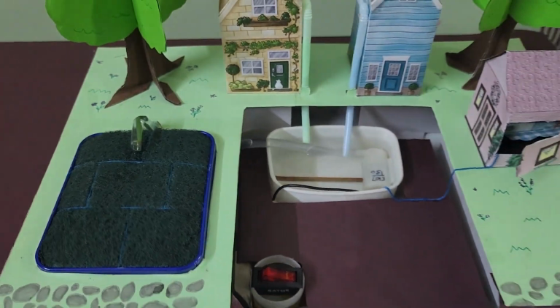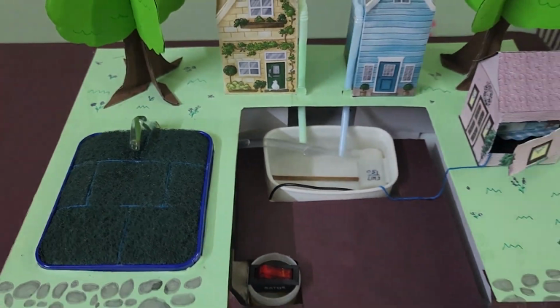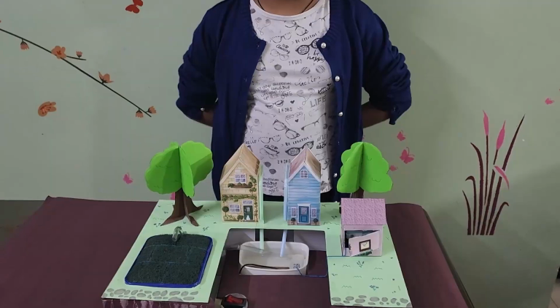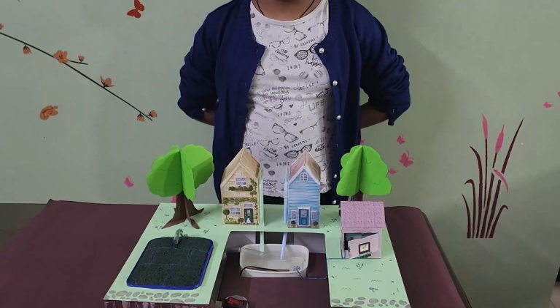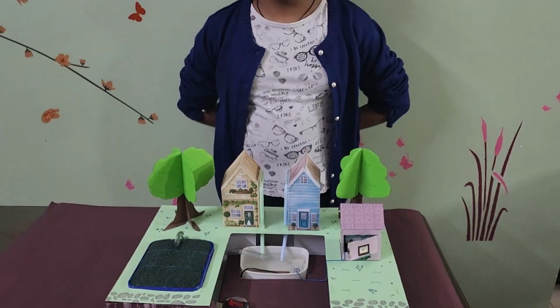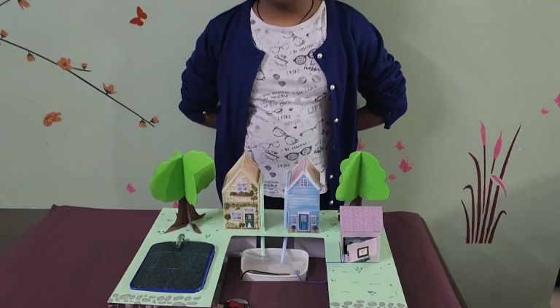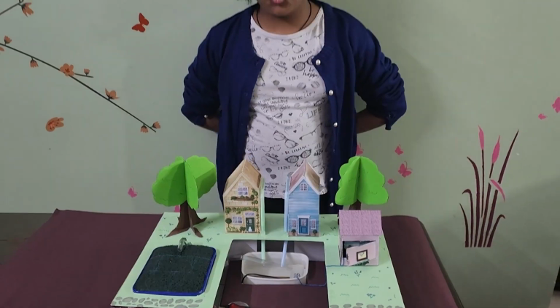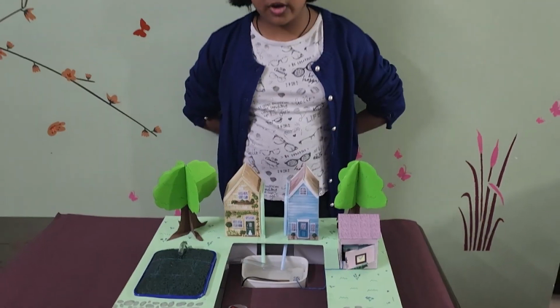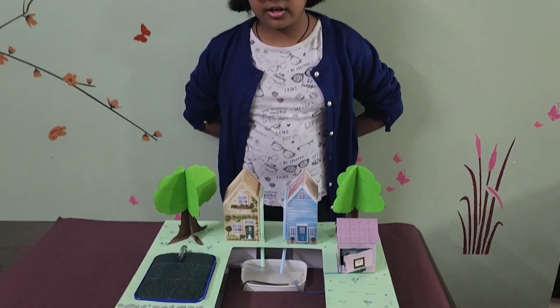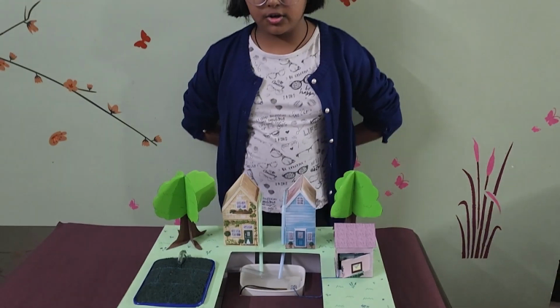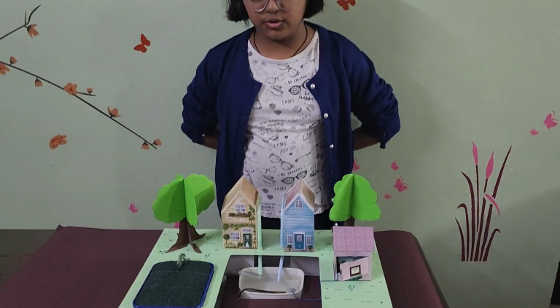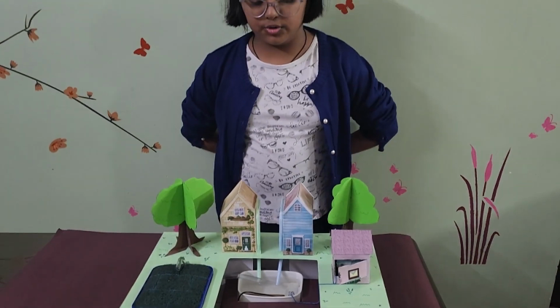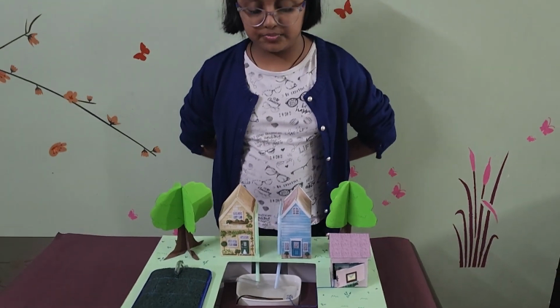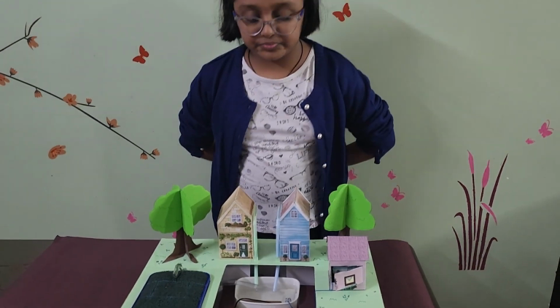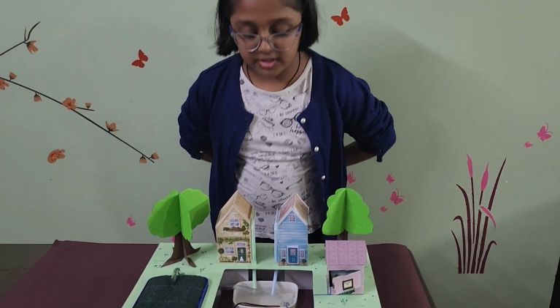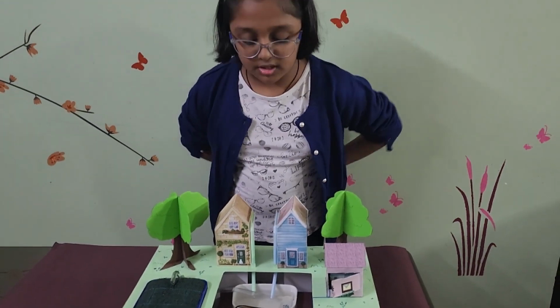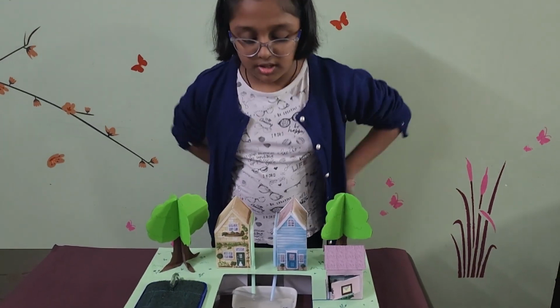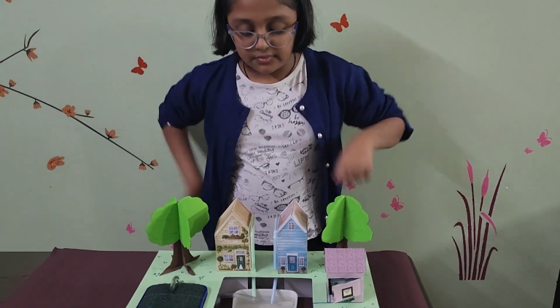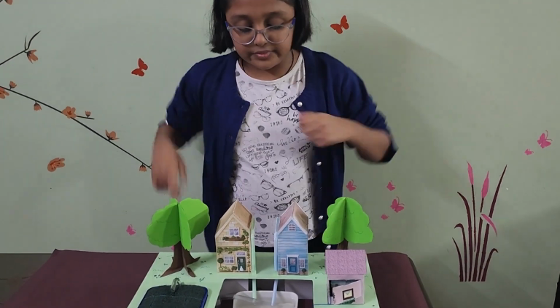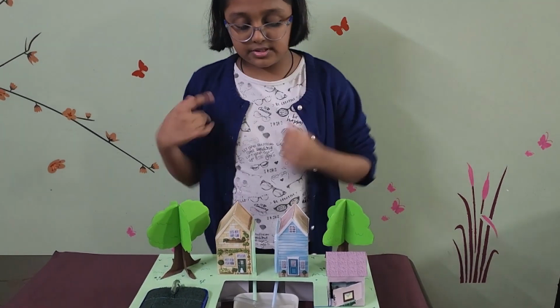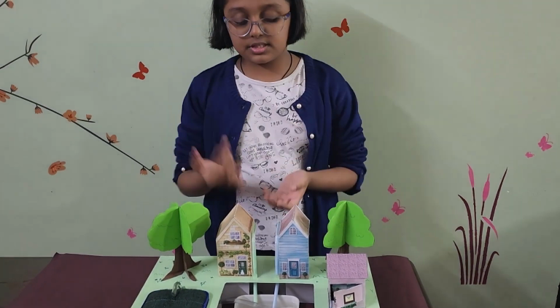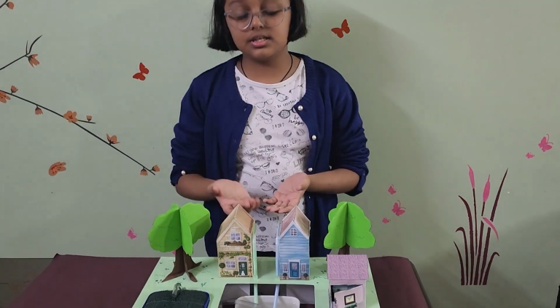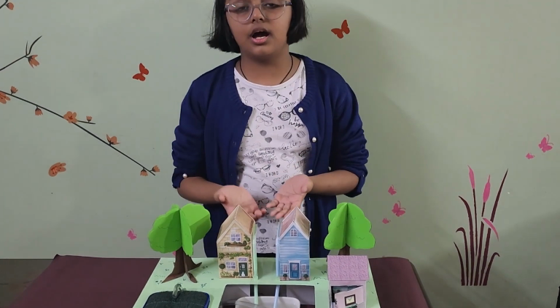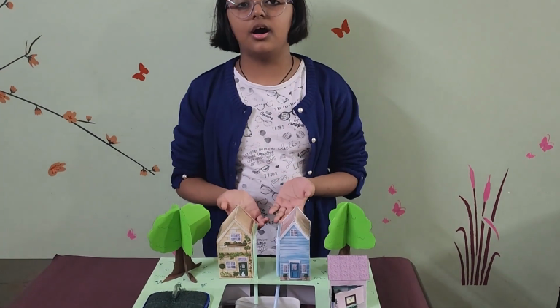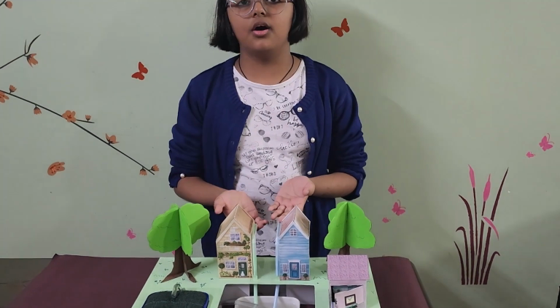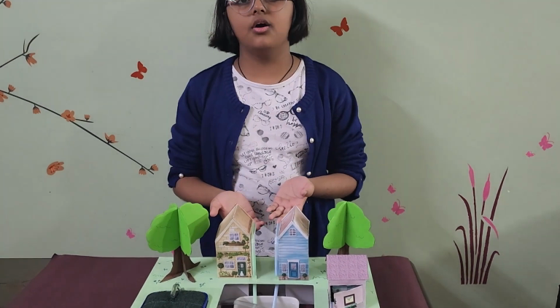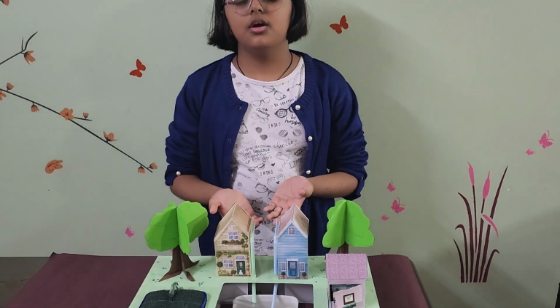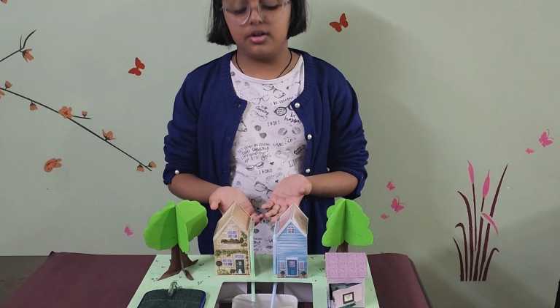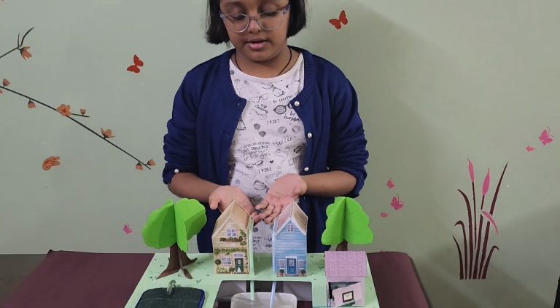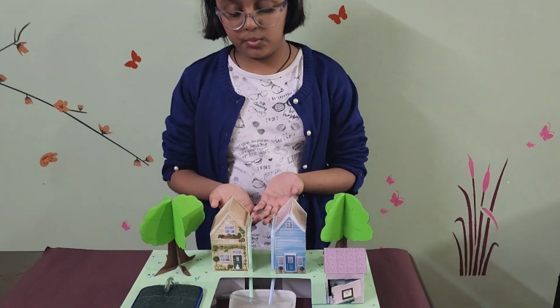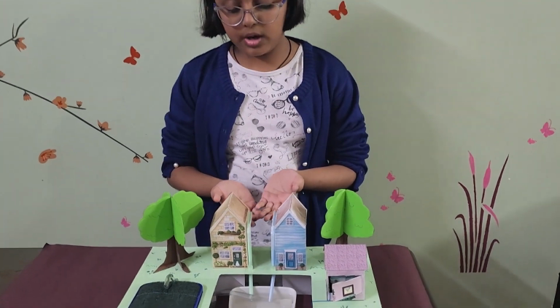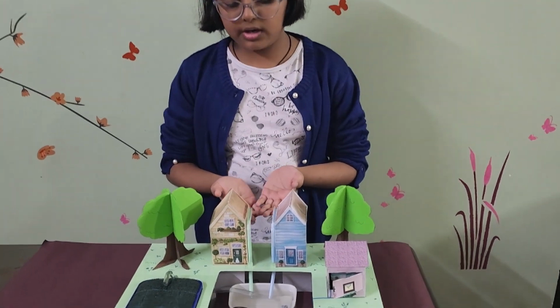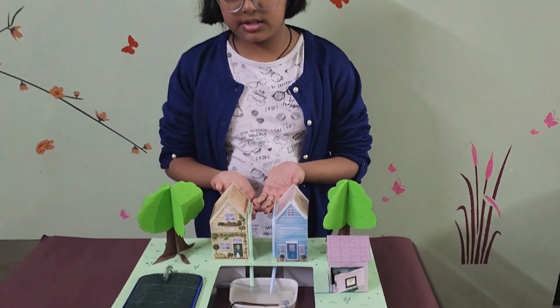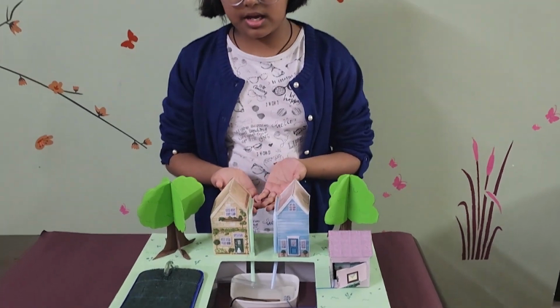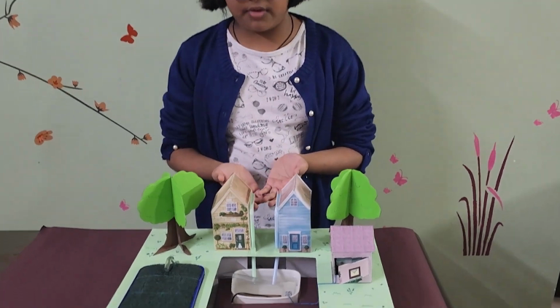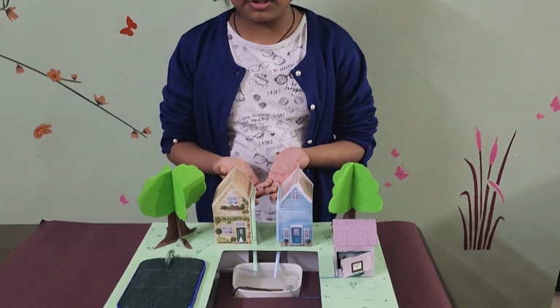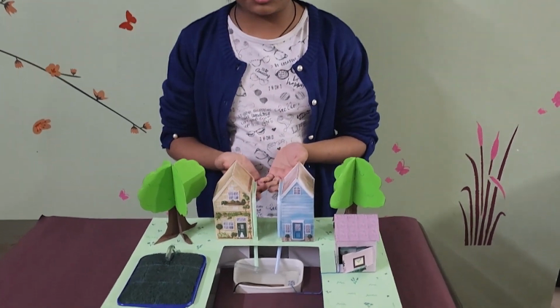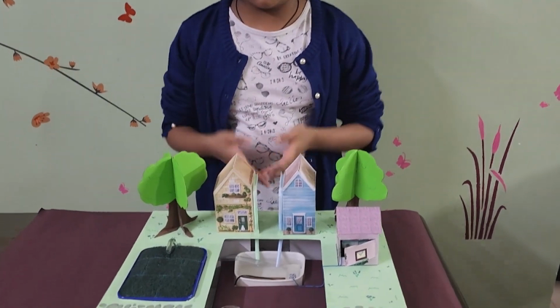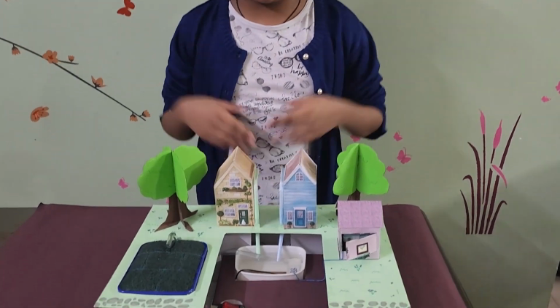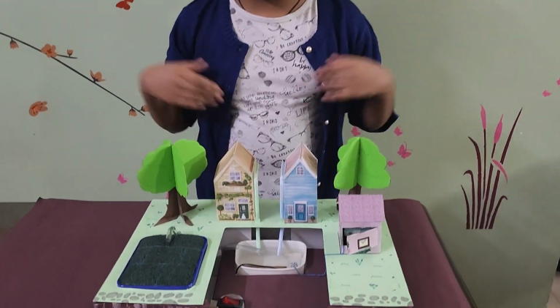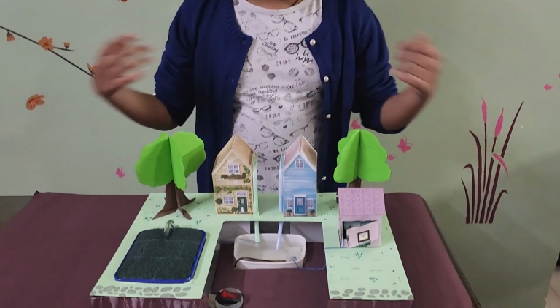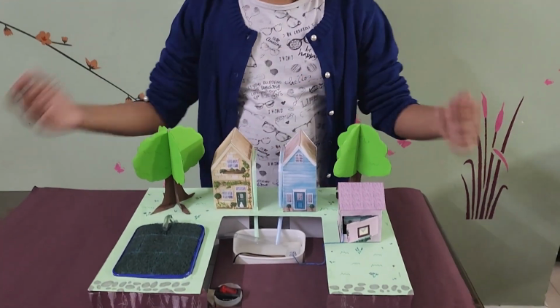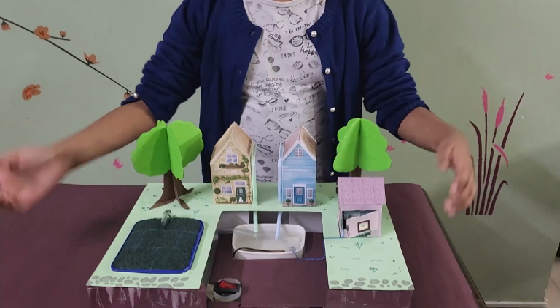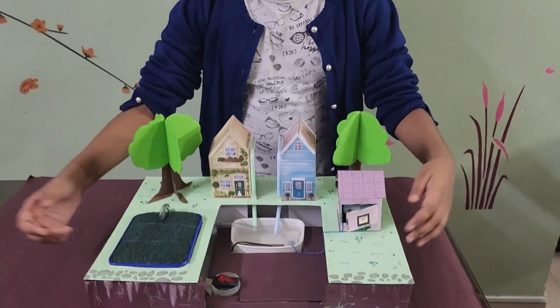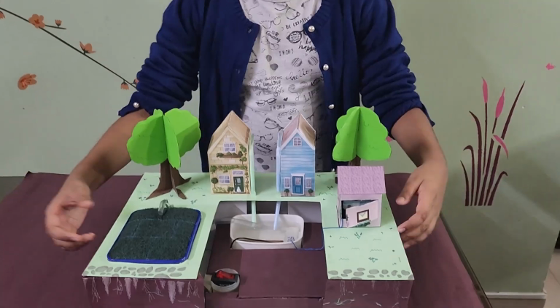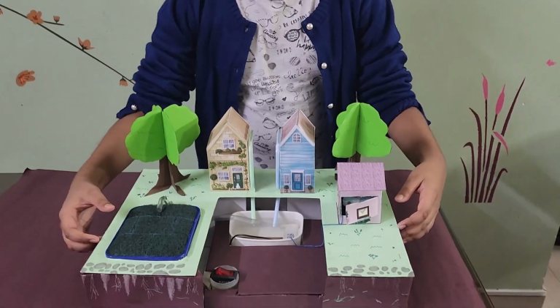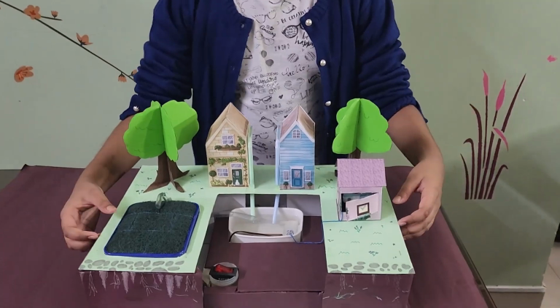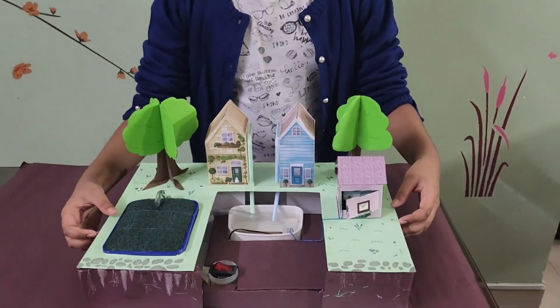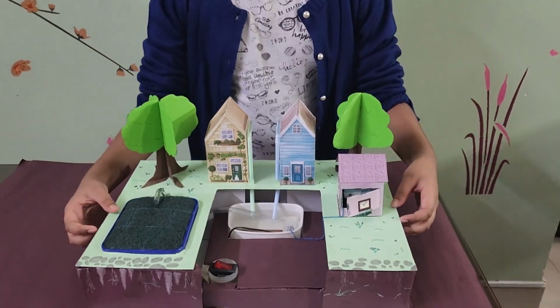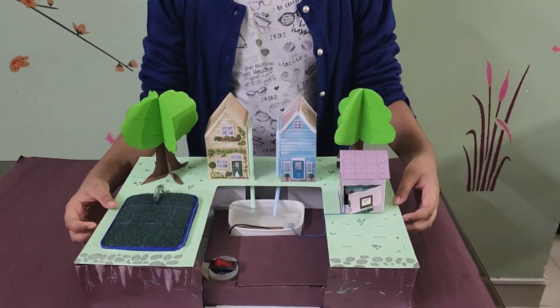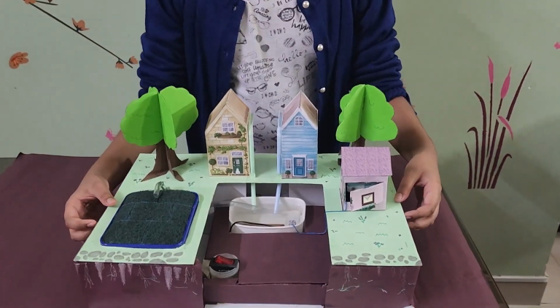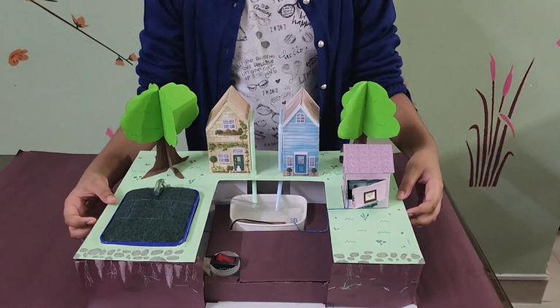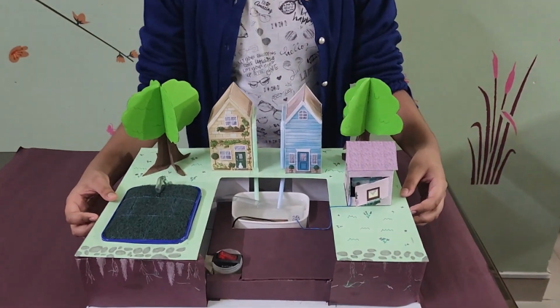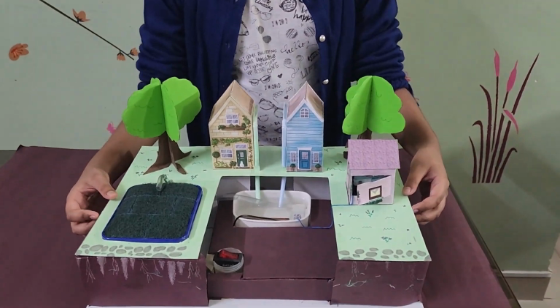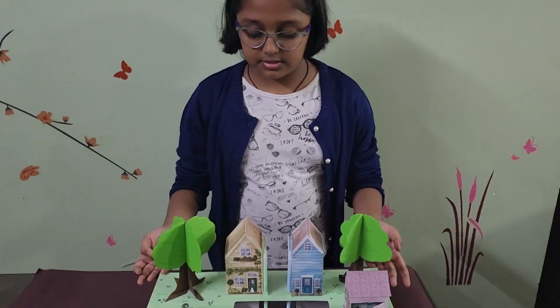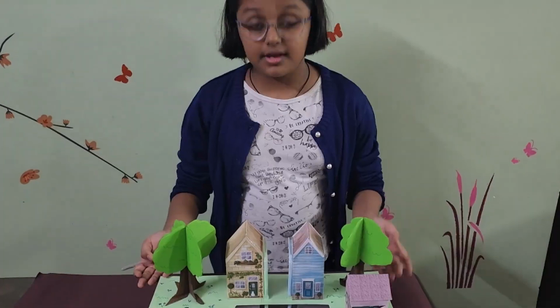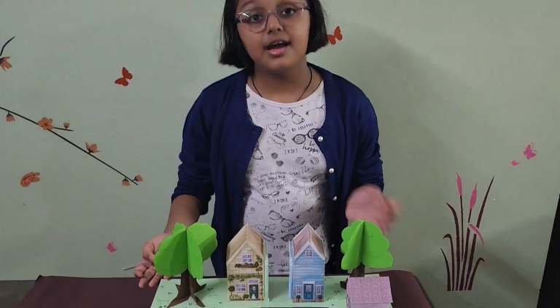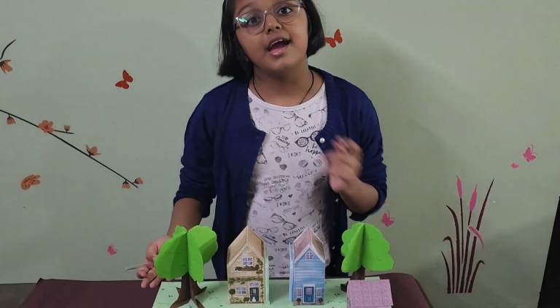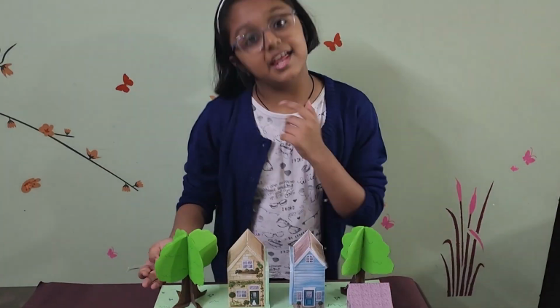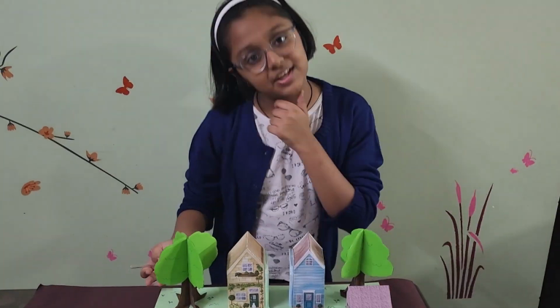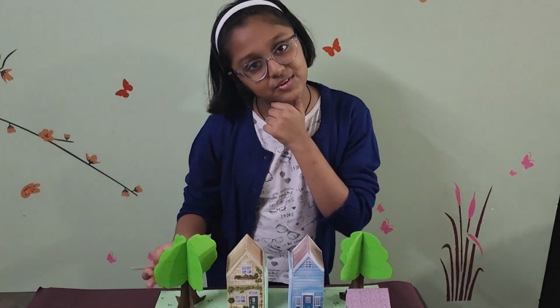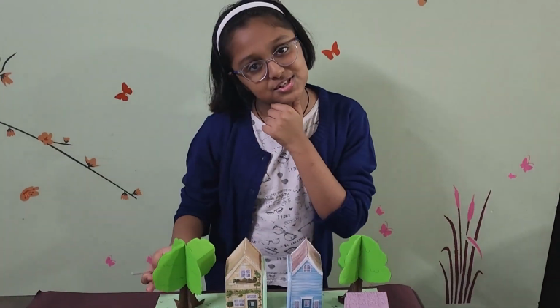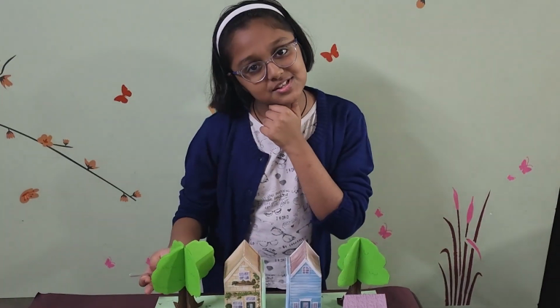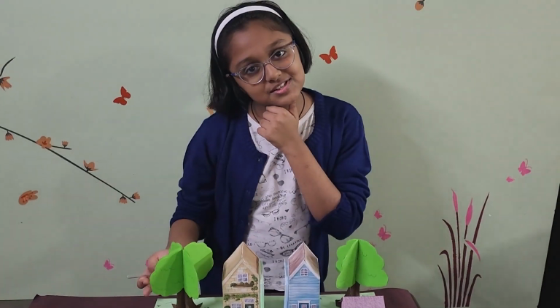To conclude, this is how rainwater is harvested and these are its many uses. Any questions?